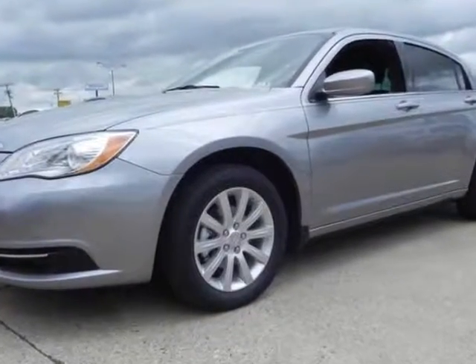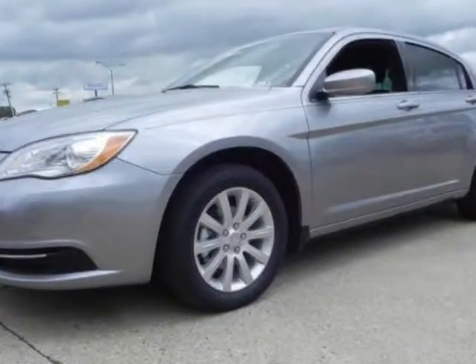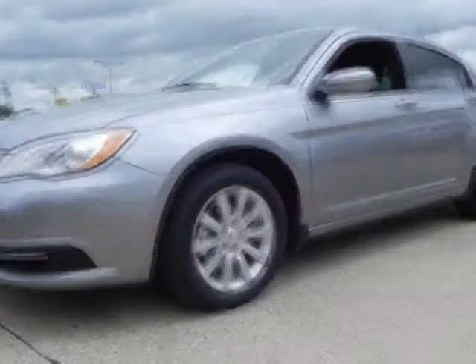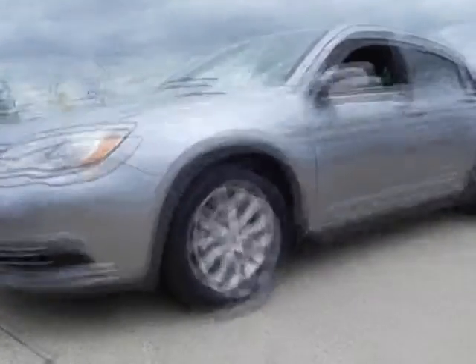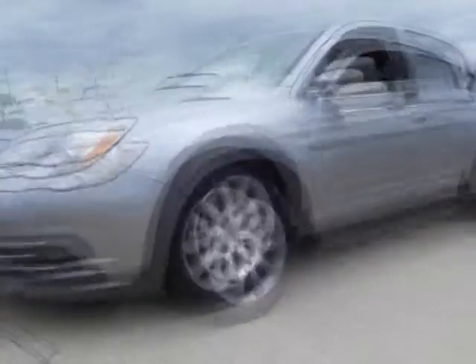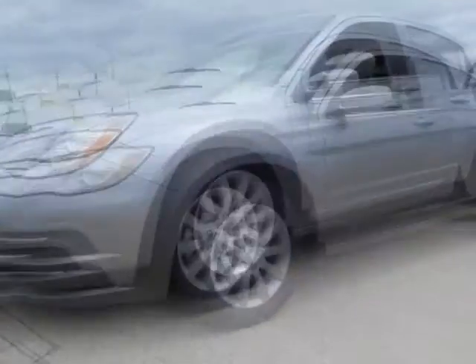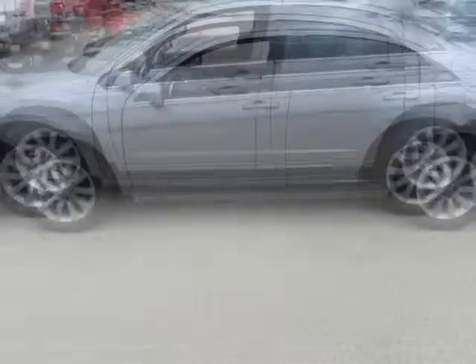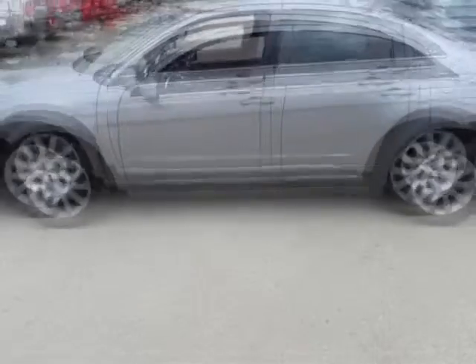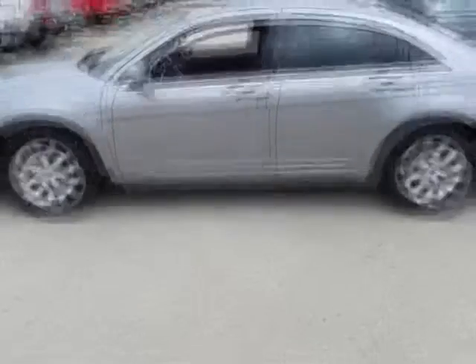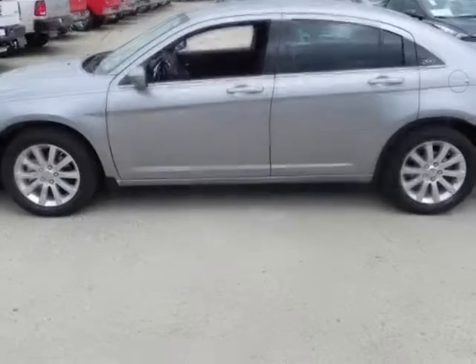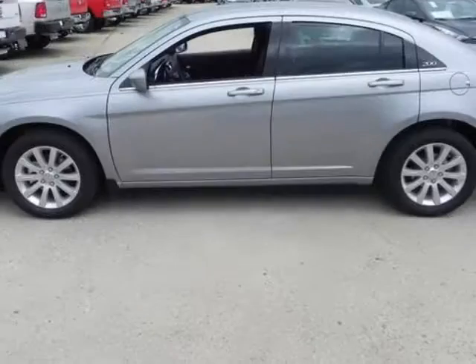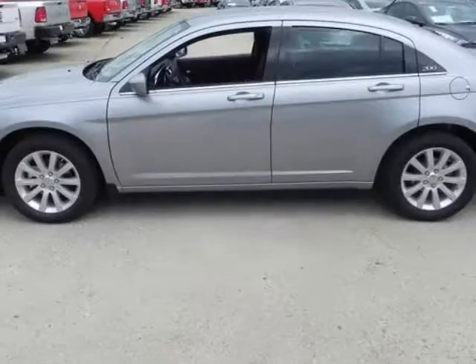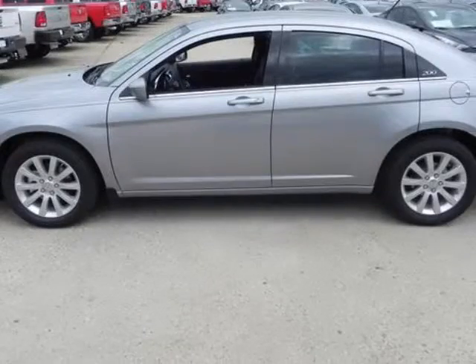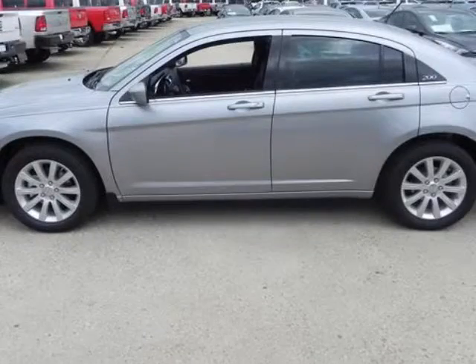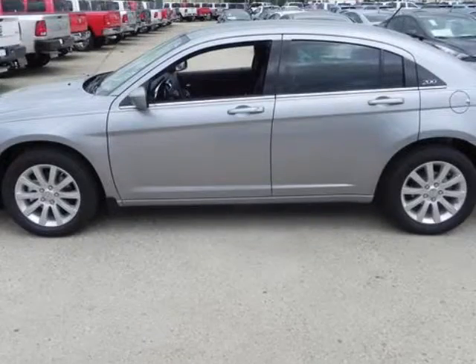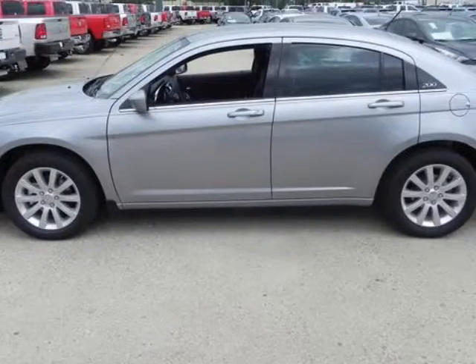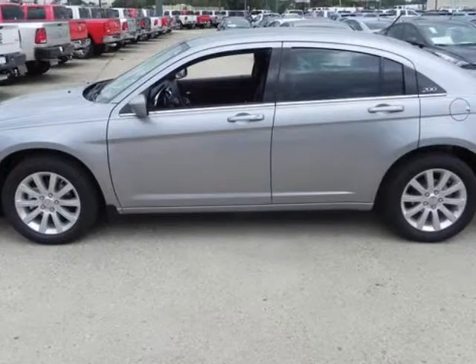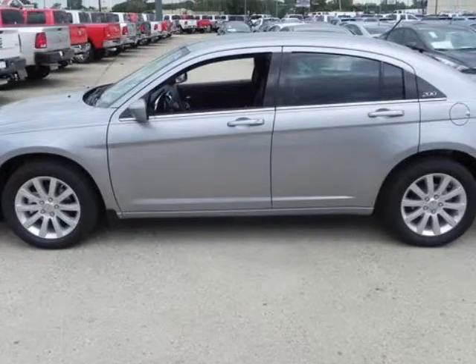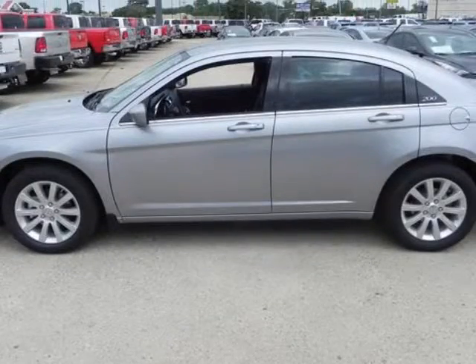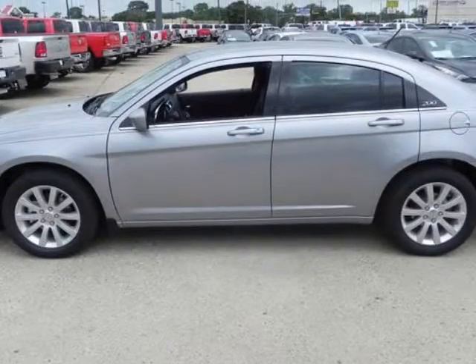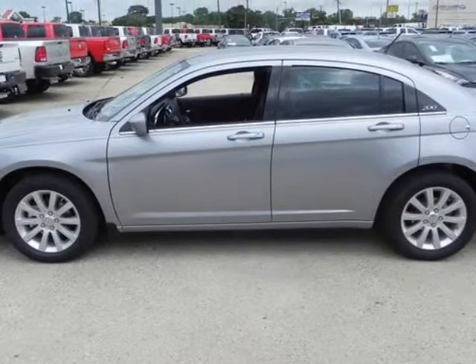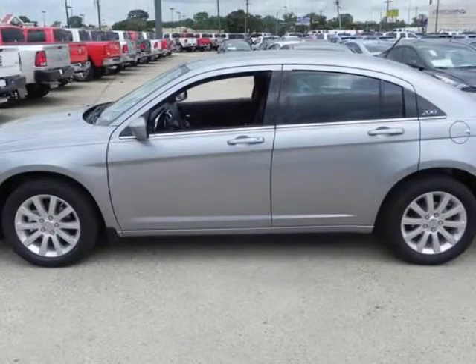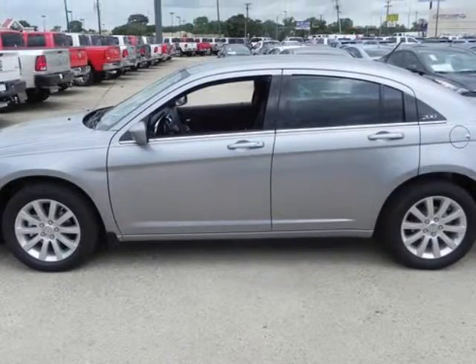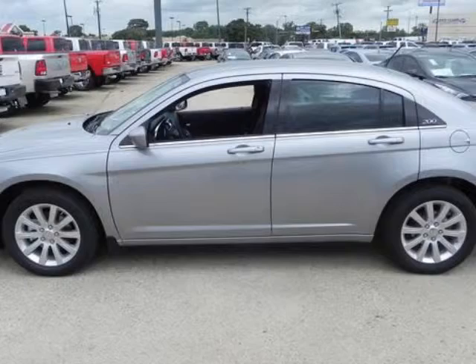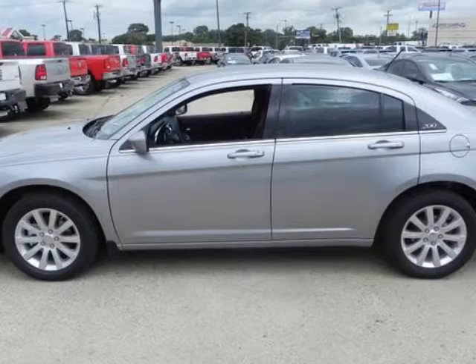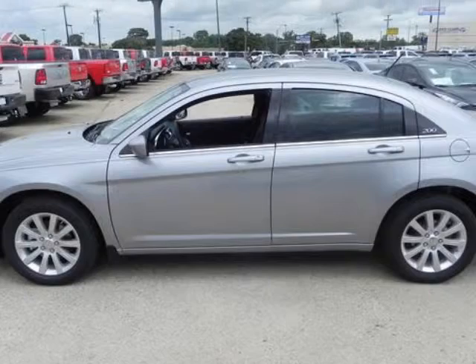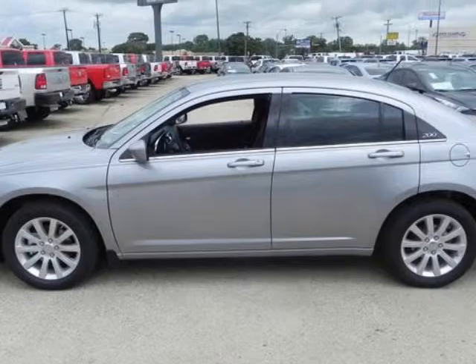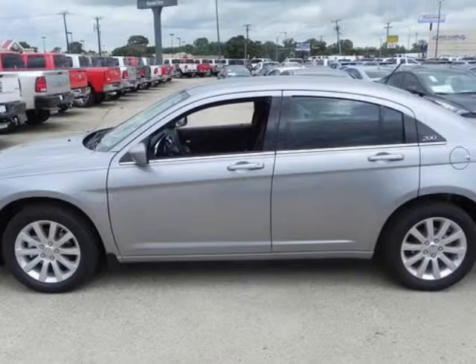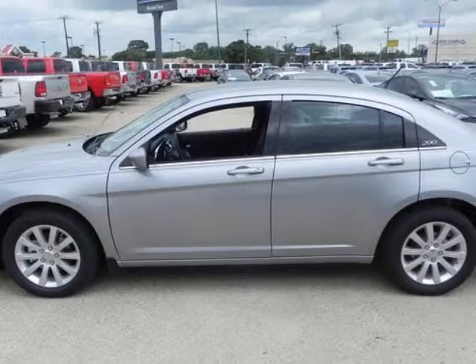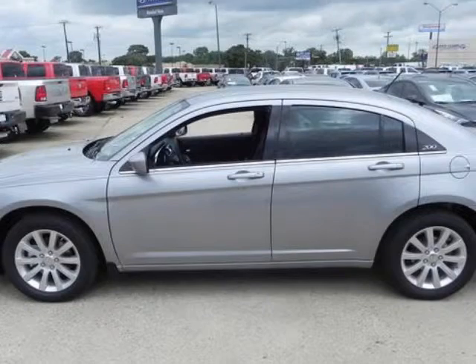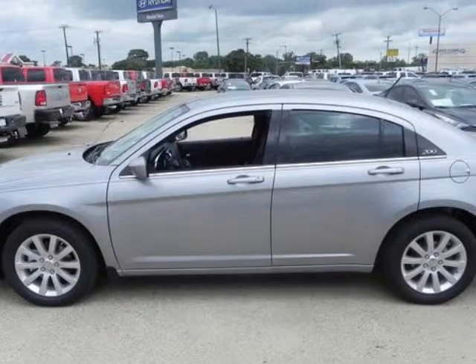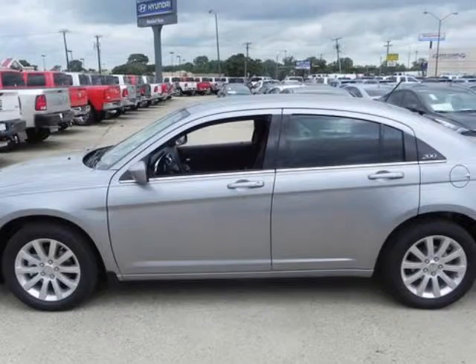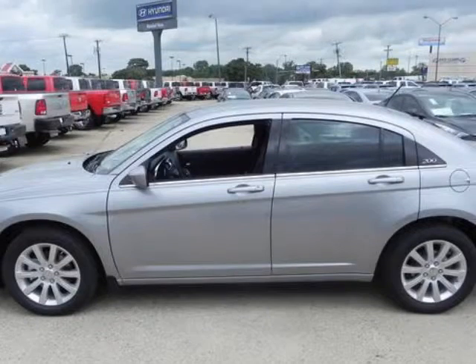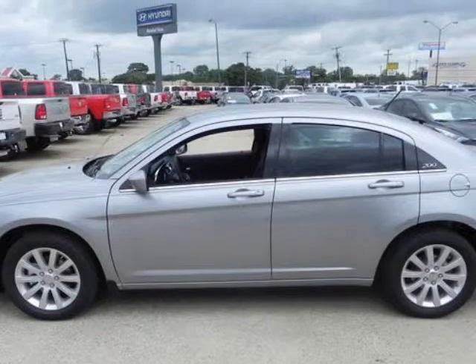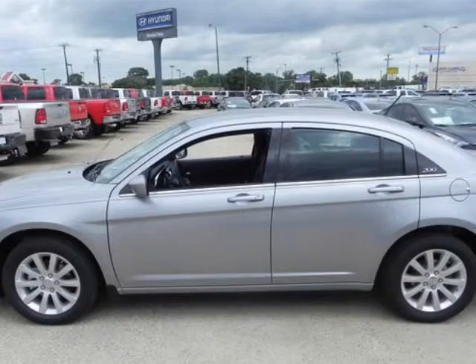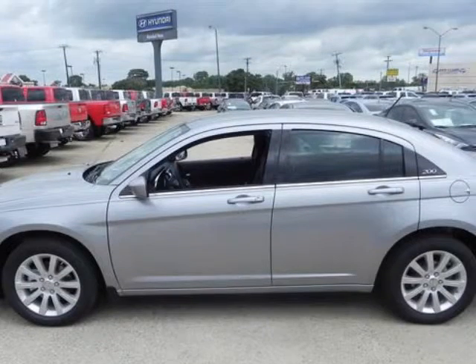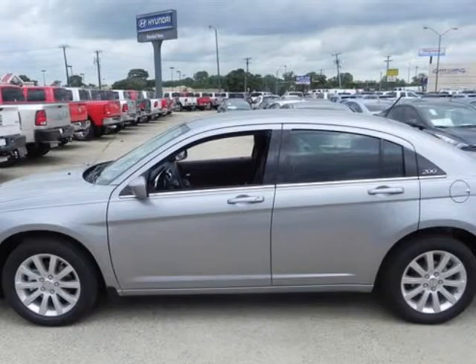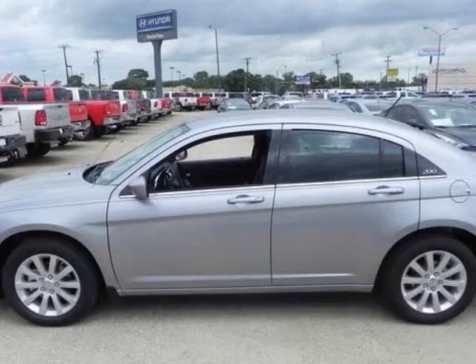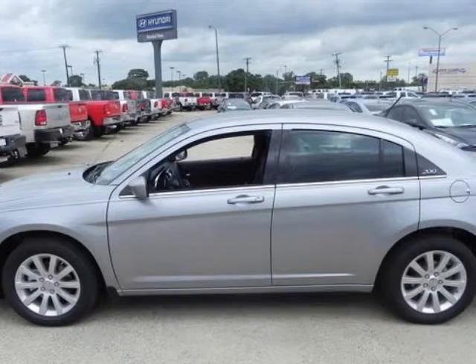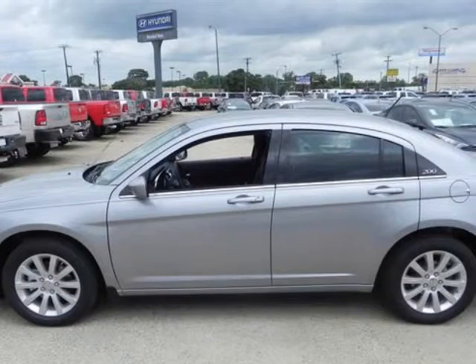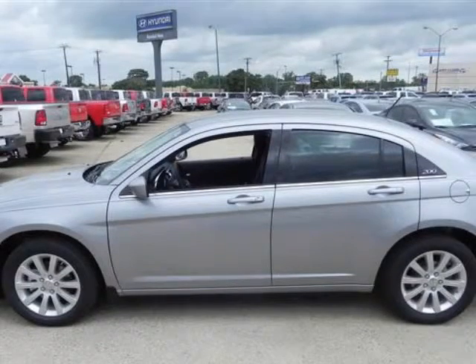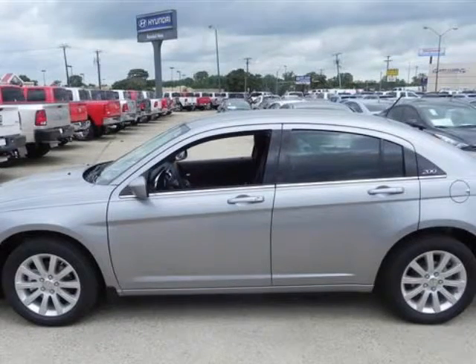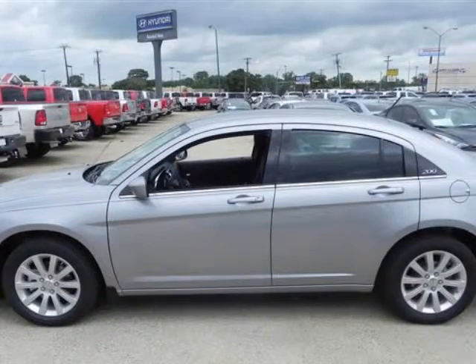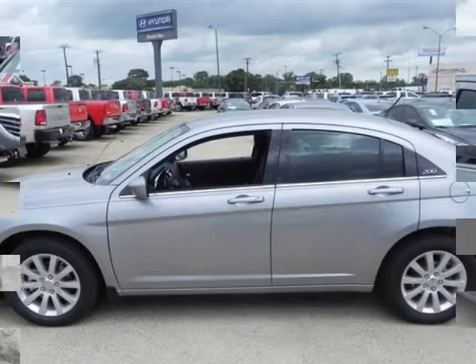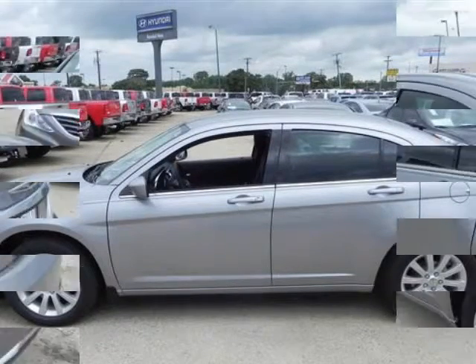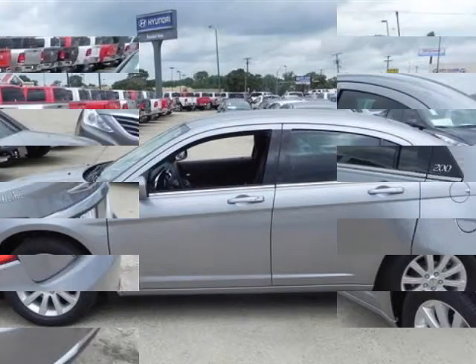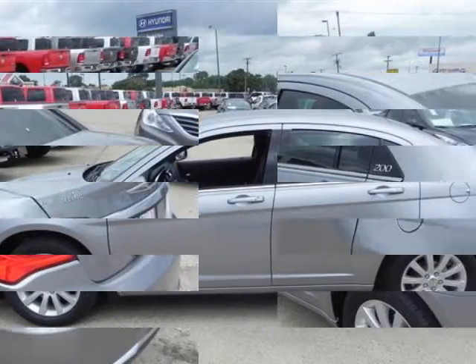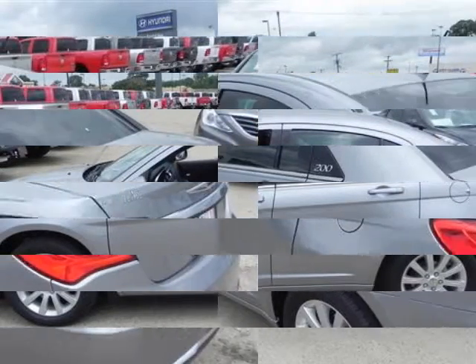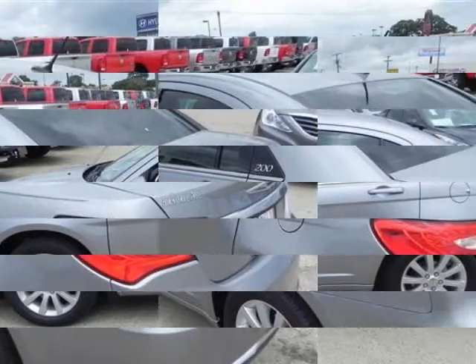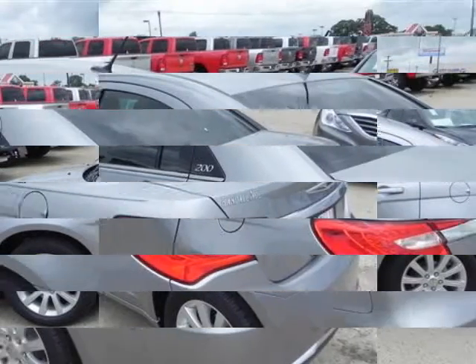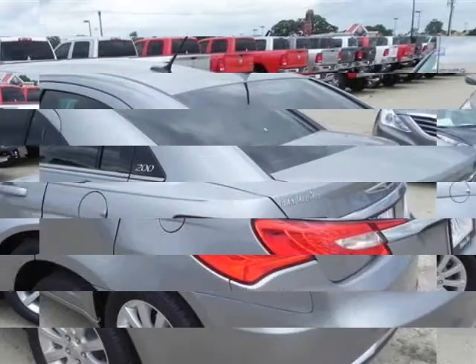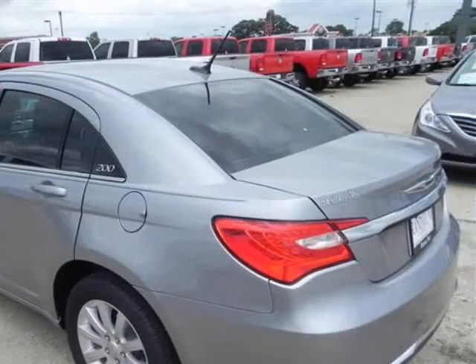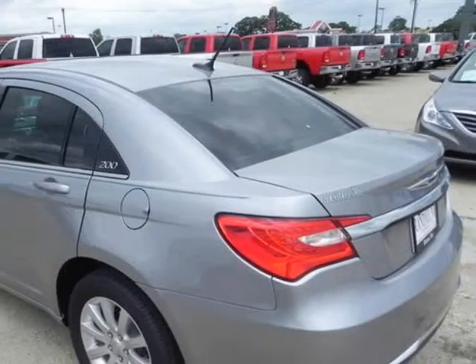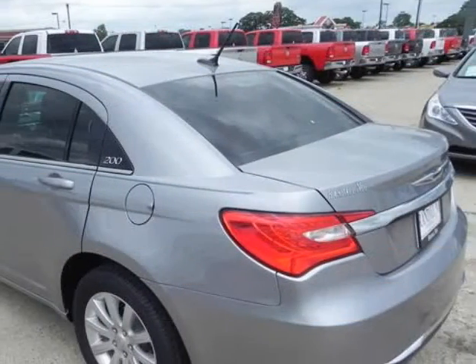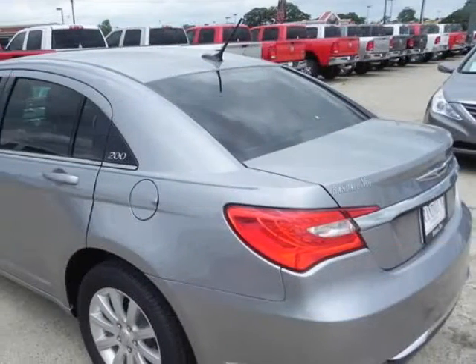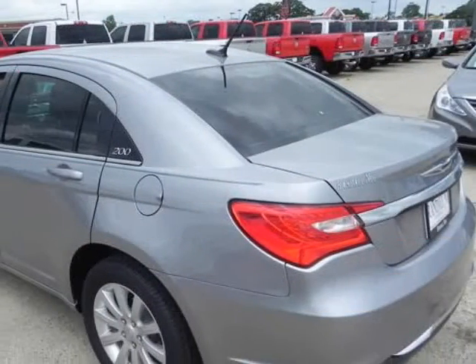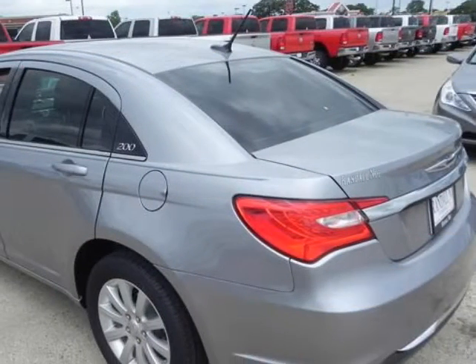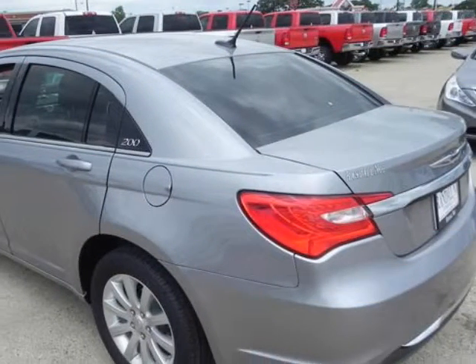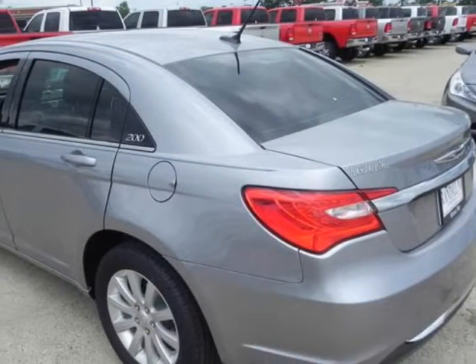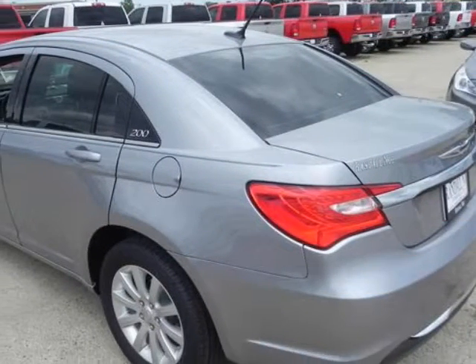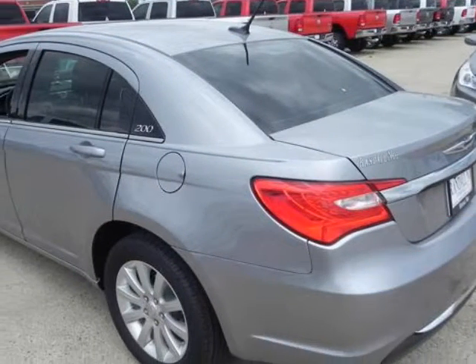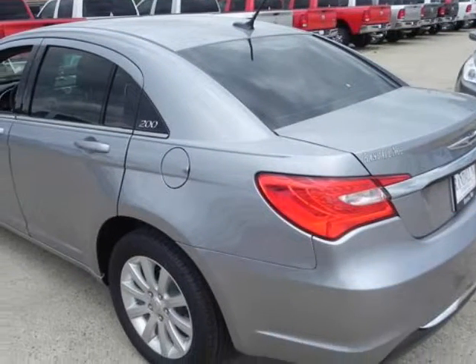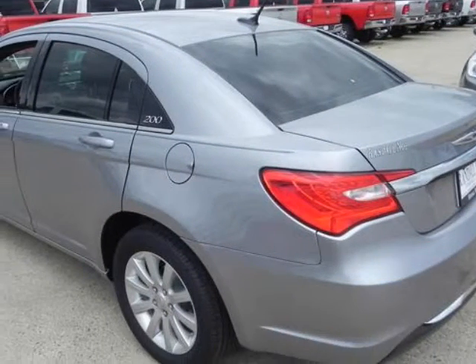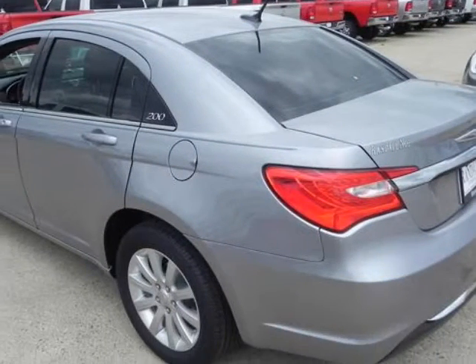Randall New Chrysler Dodge Jeep Ram presents this 2013 Chrysler 200 4-door sedan touring, represented in silver.